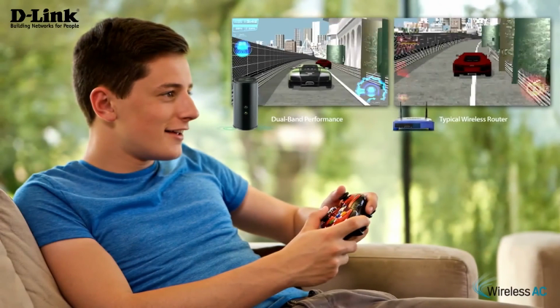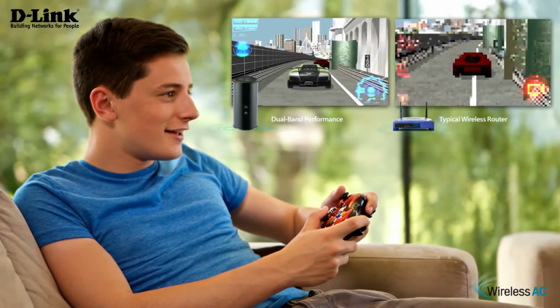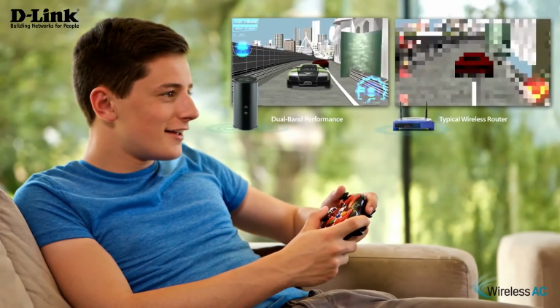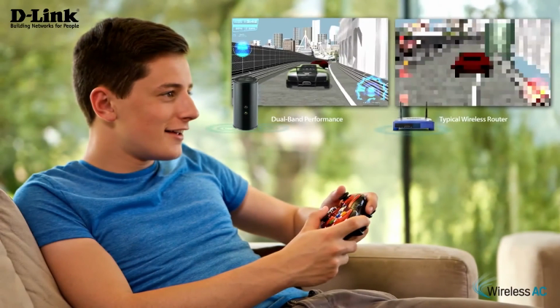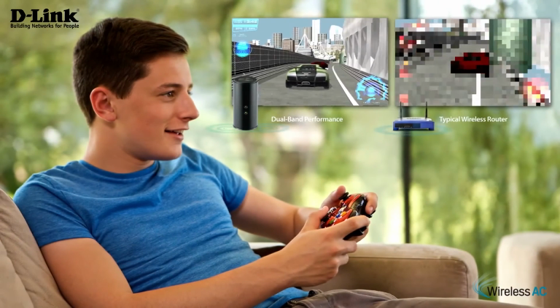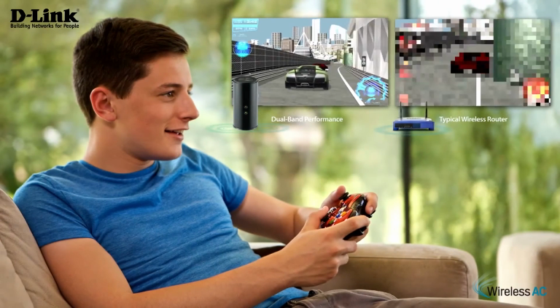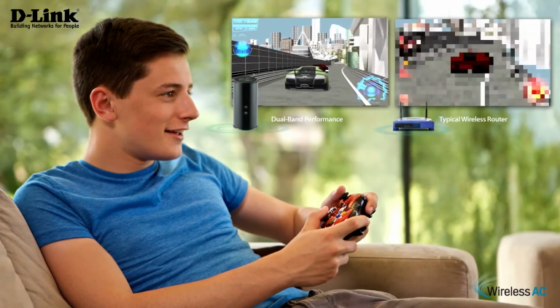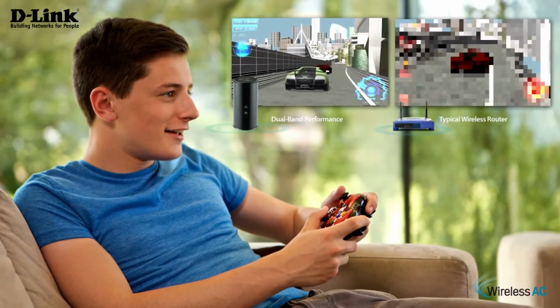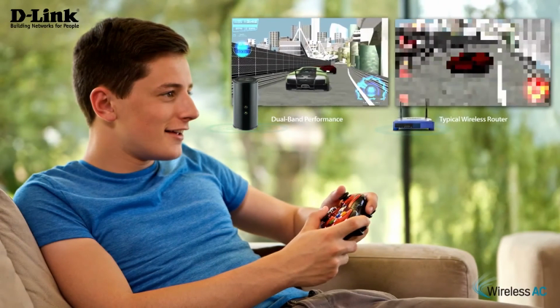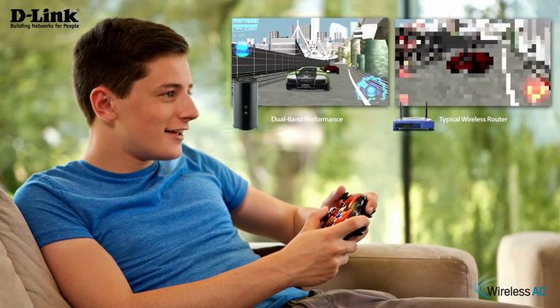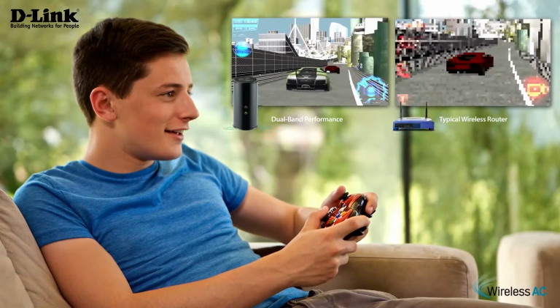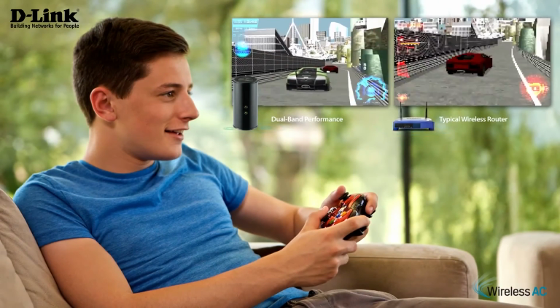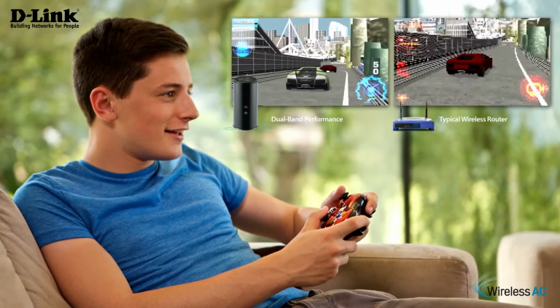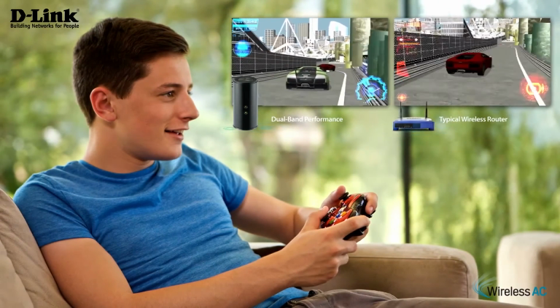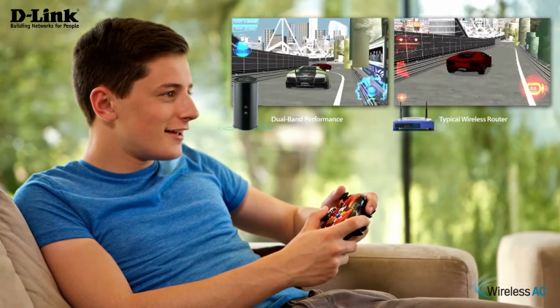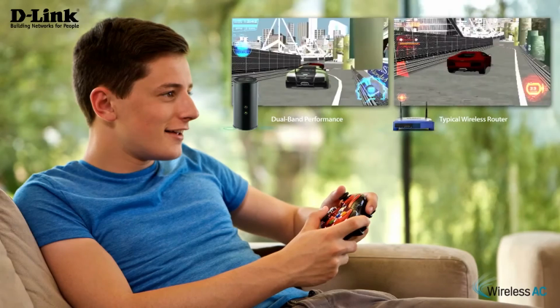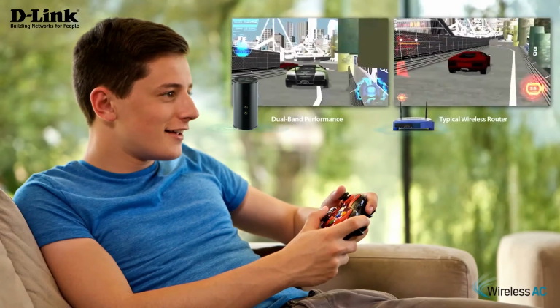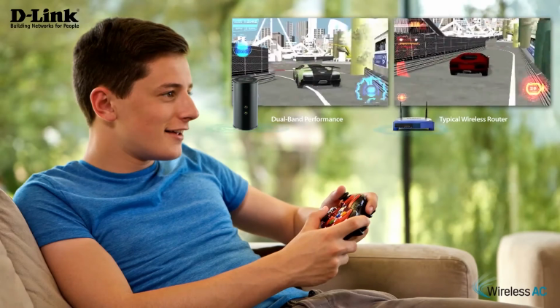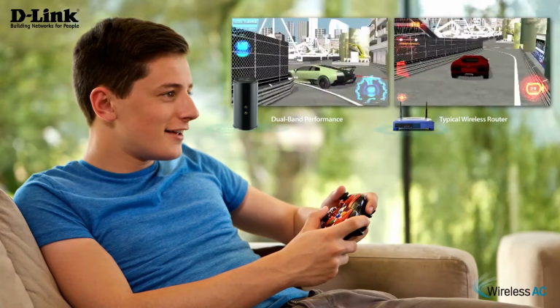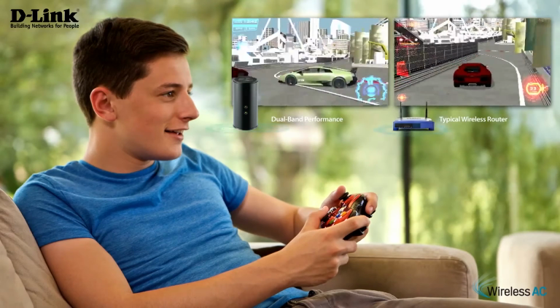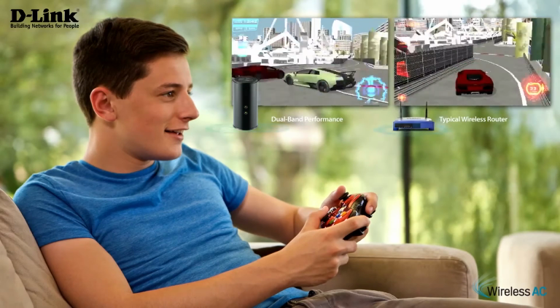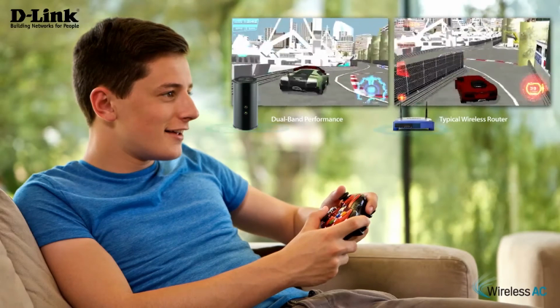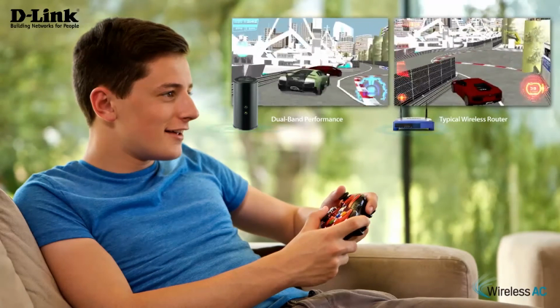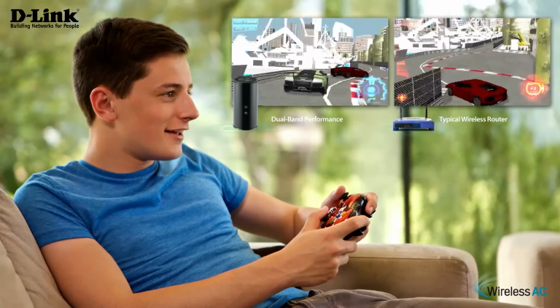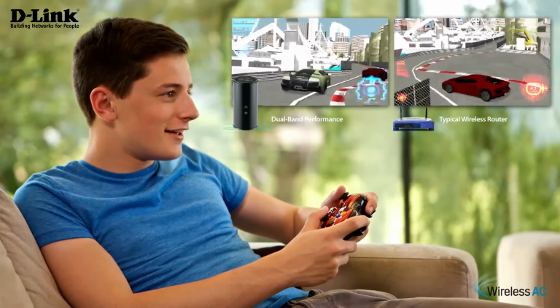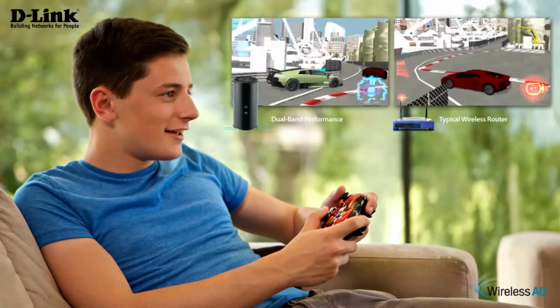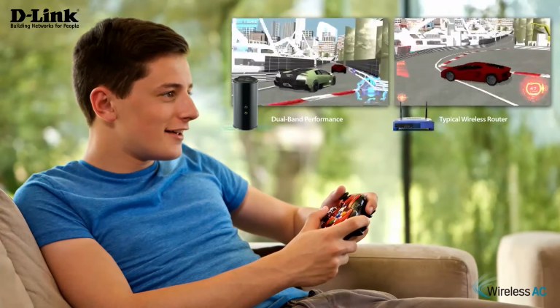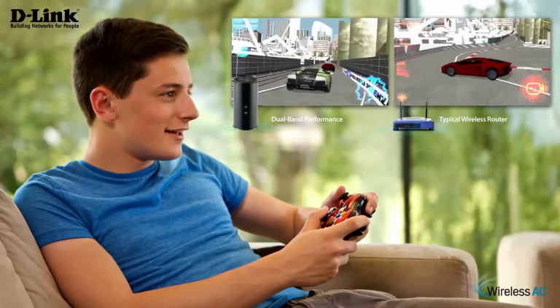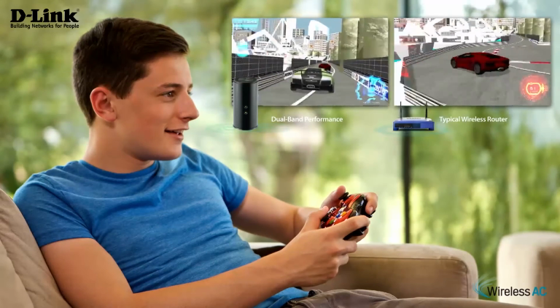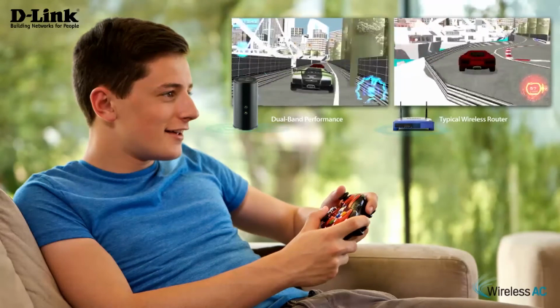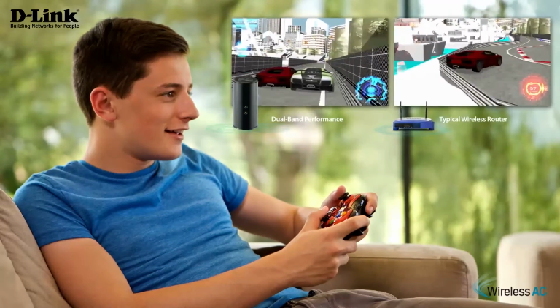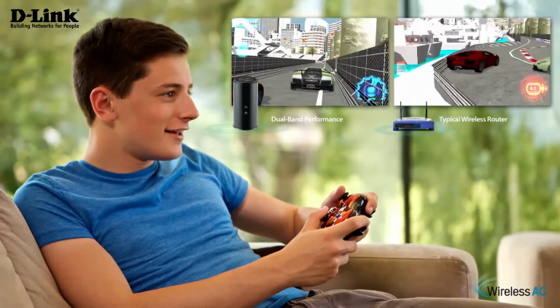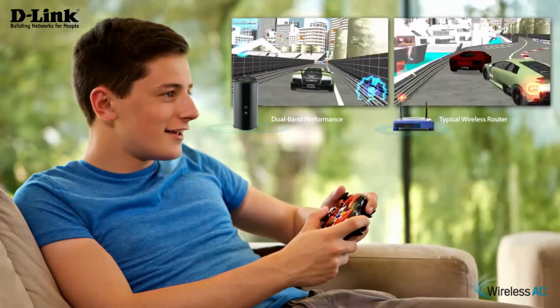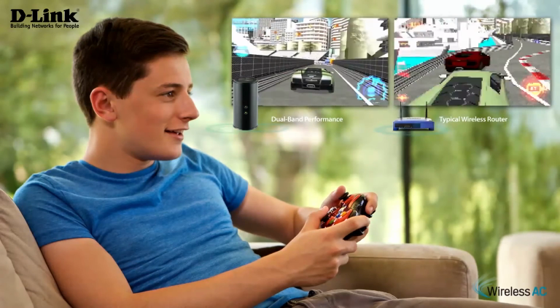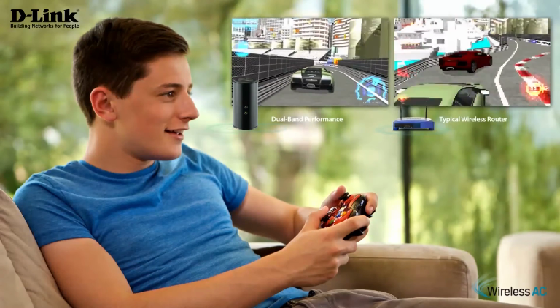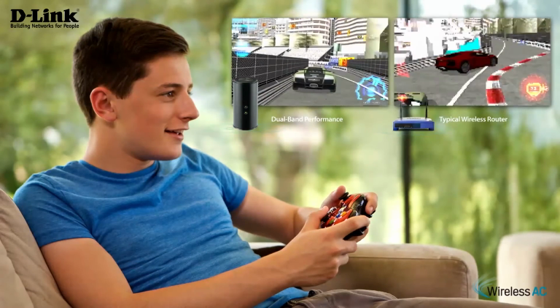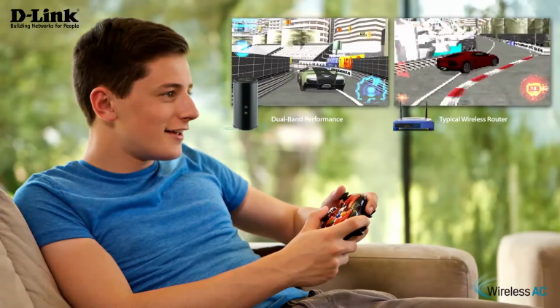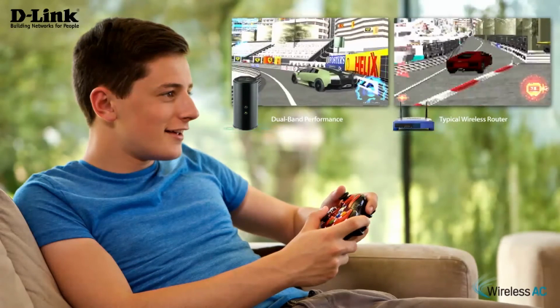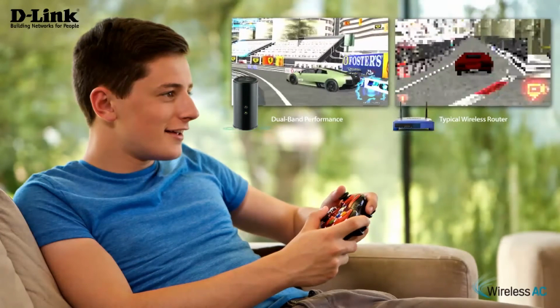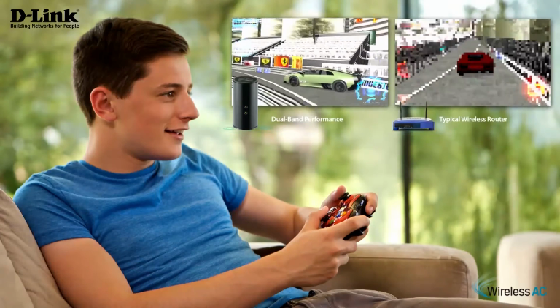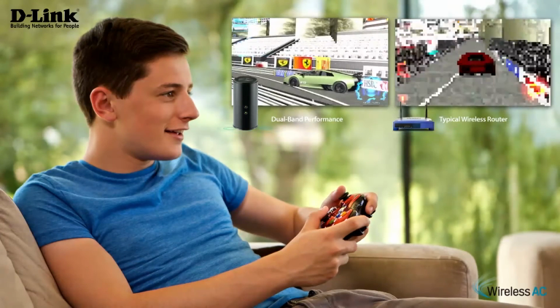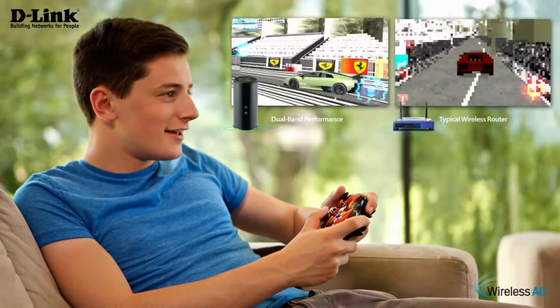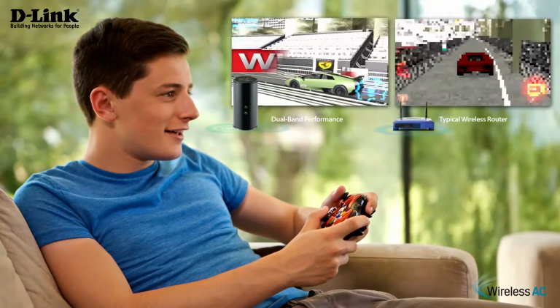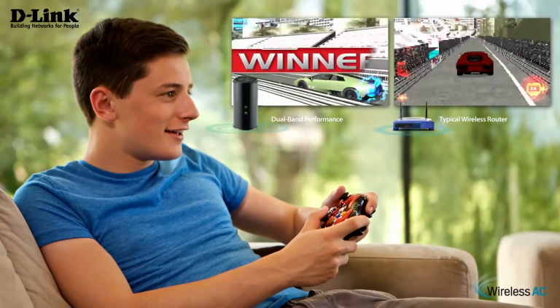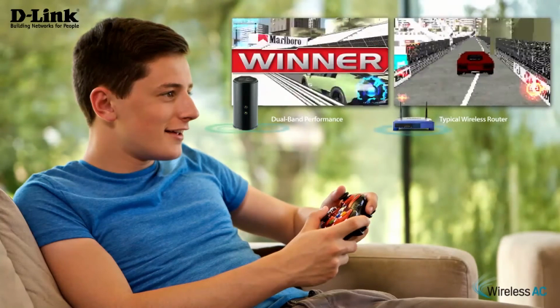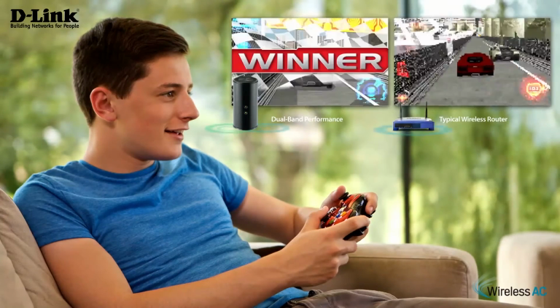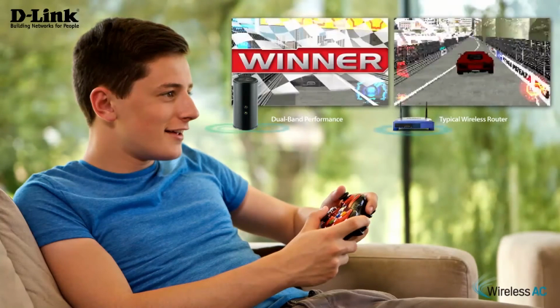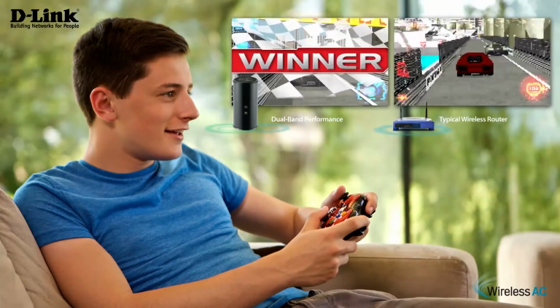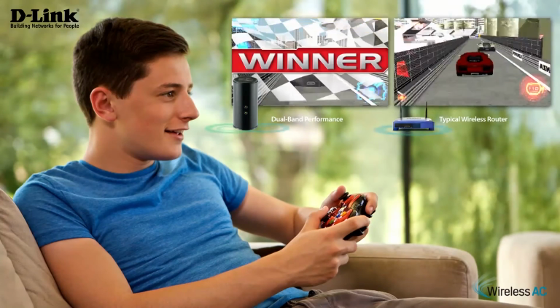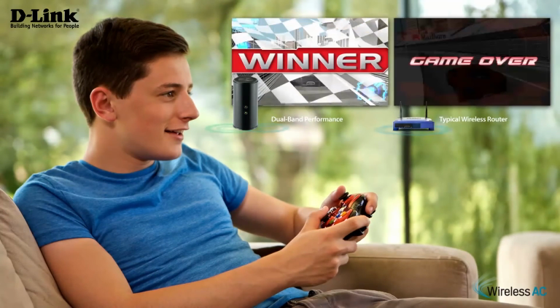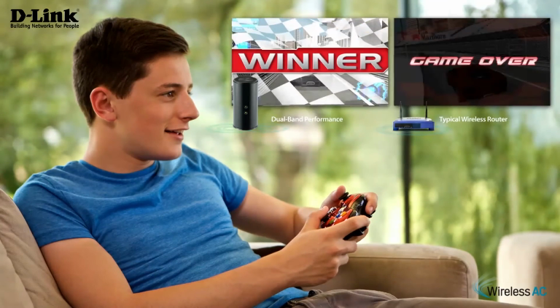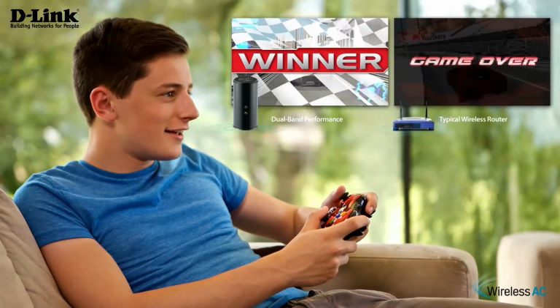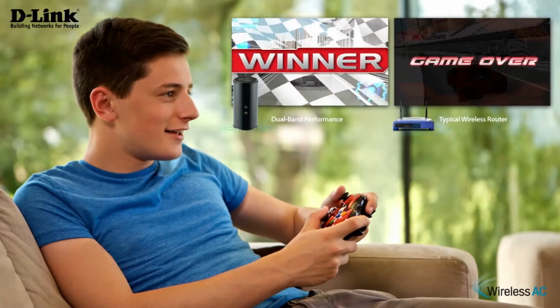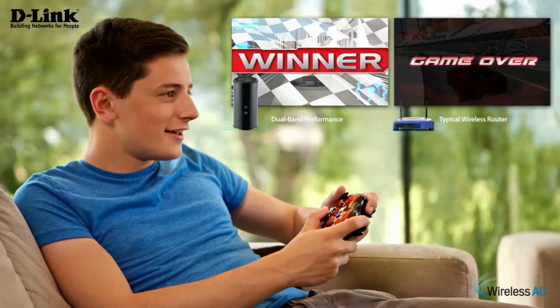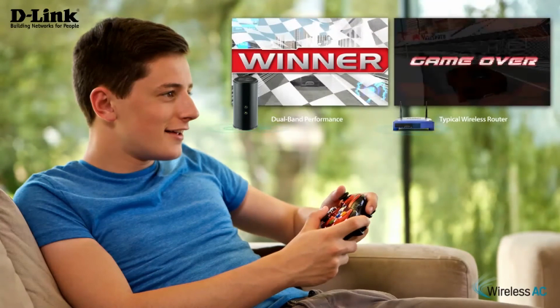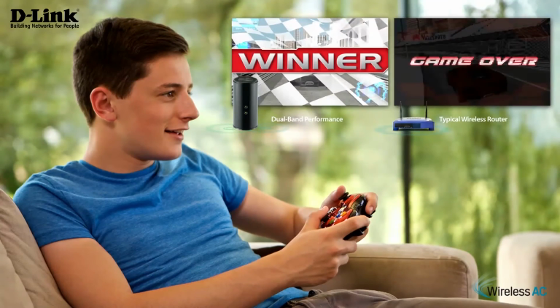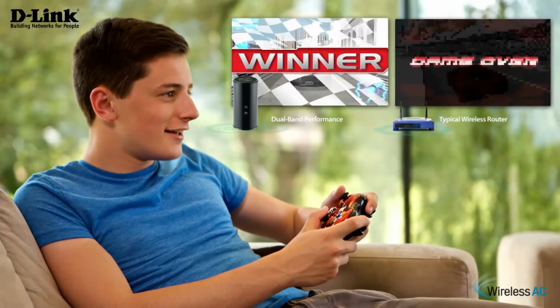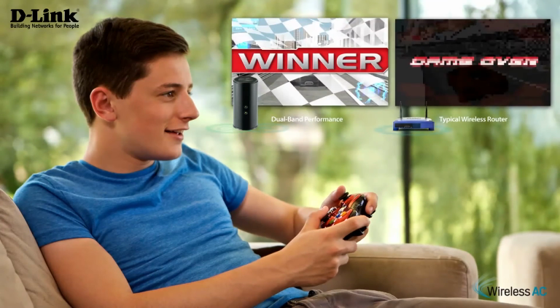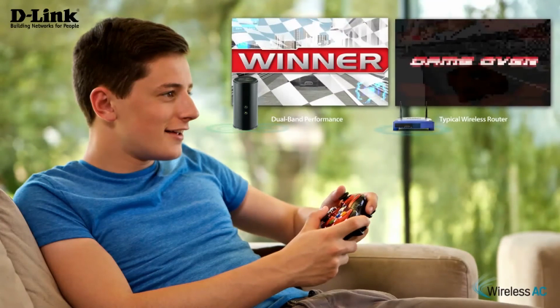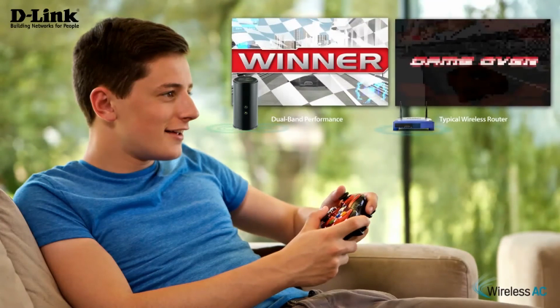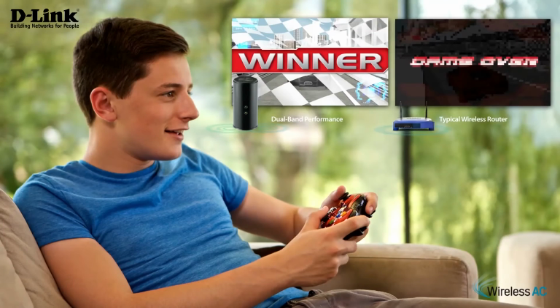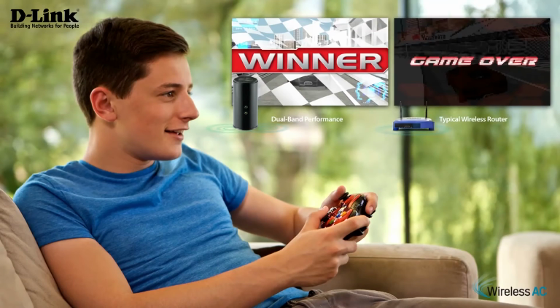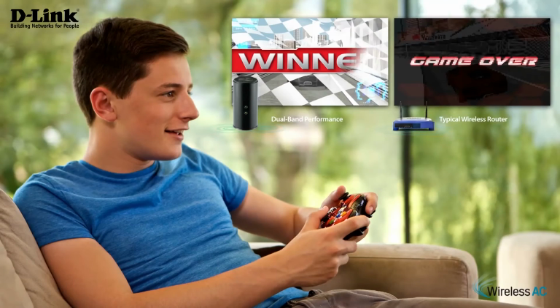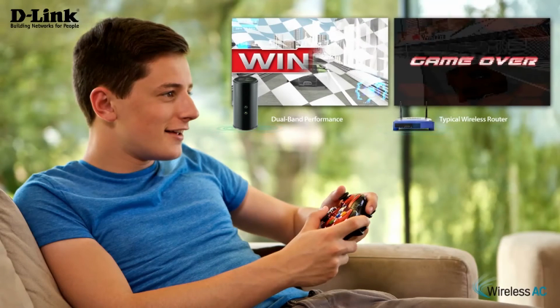Backwards compatibility ensures you will instantly see a boost in performance in your 802.11ac devices and still use your legacy Wi-Fi devices.